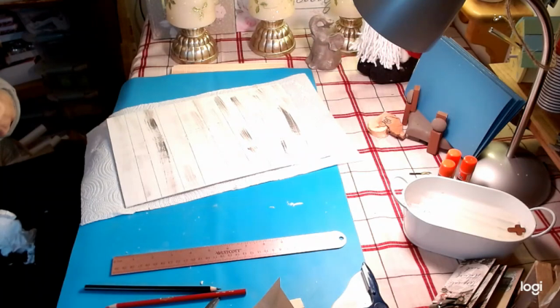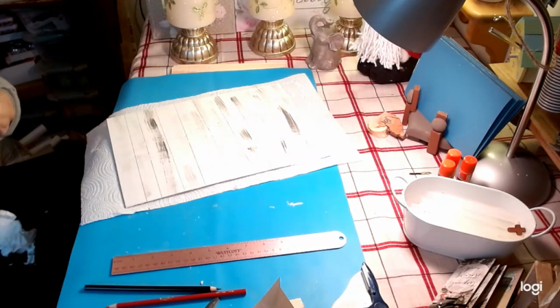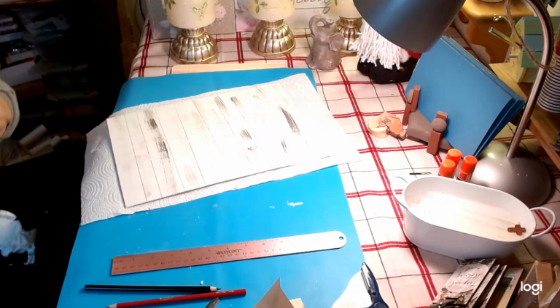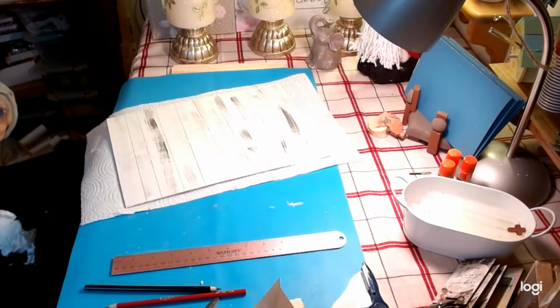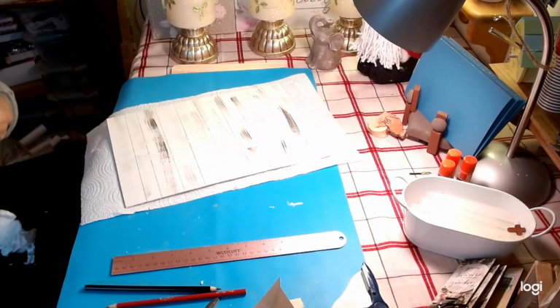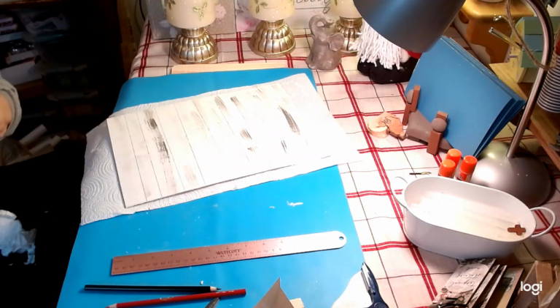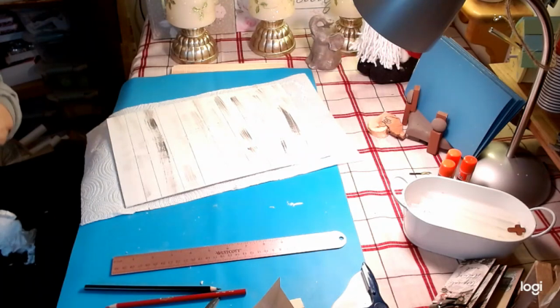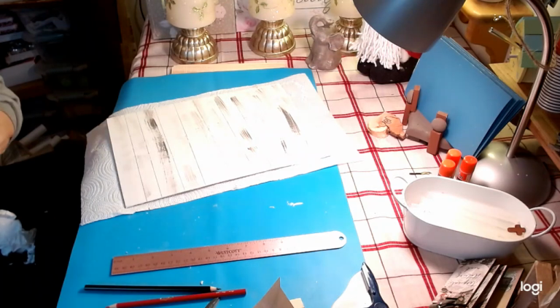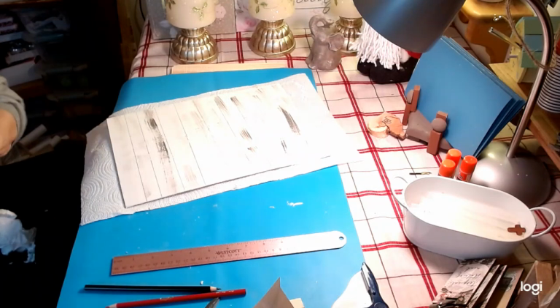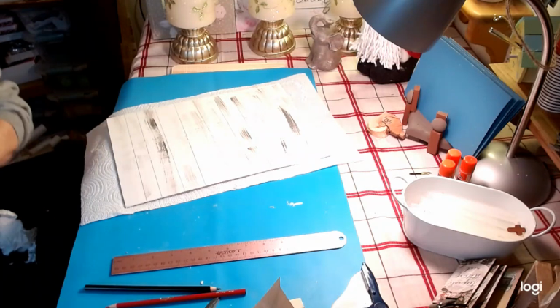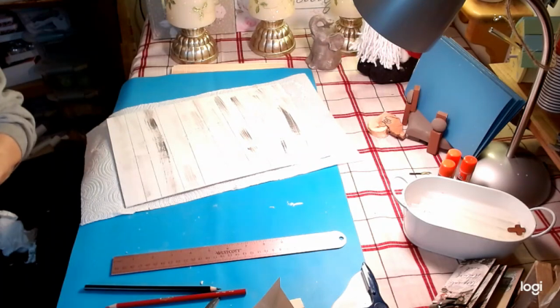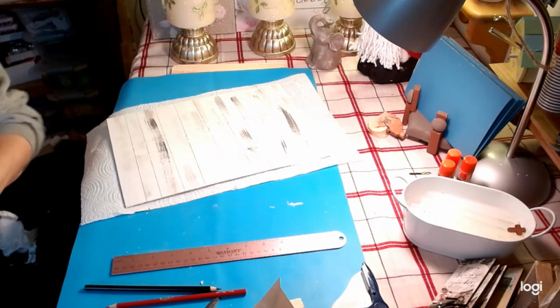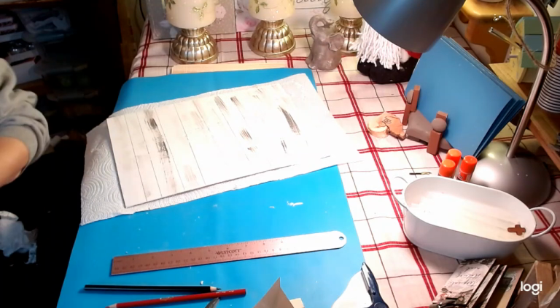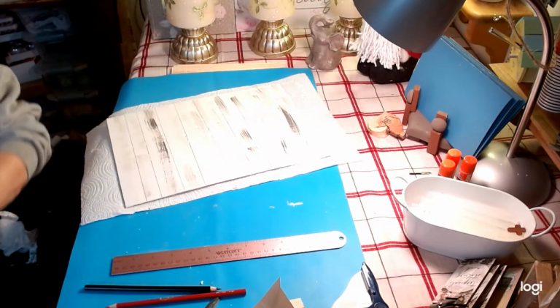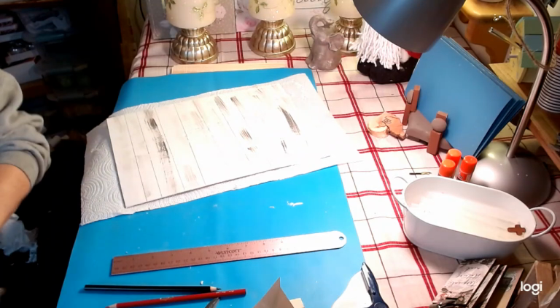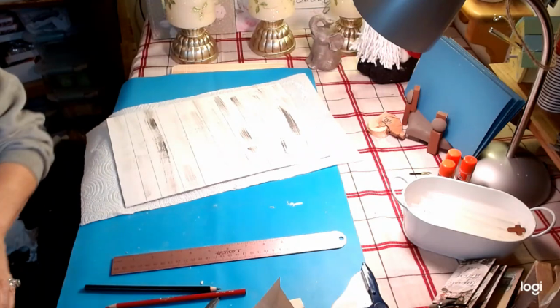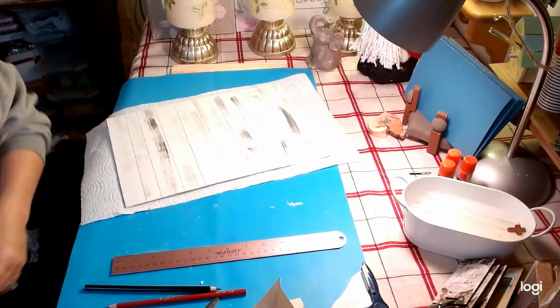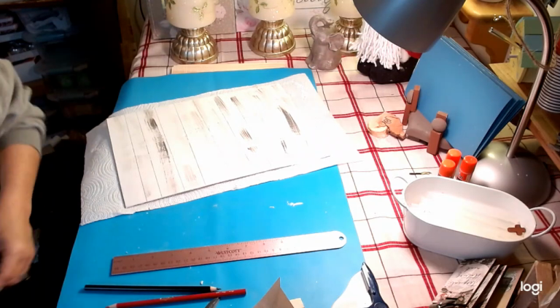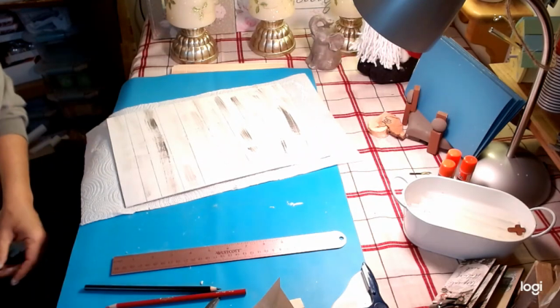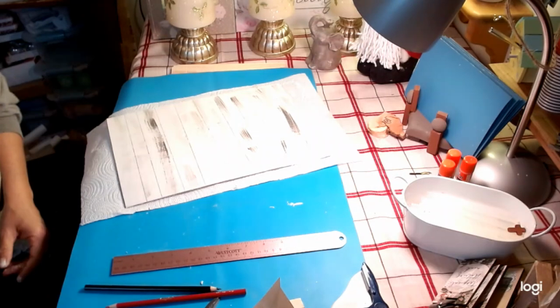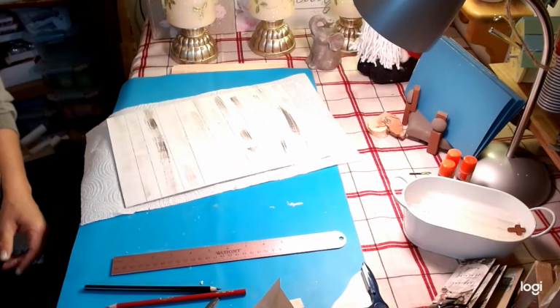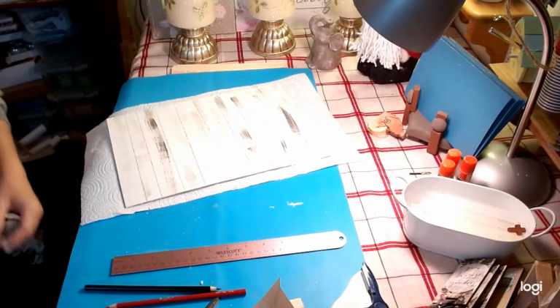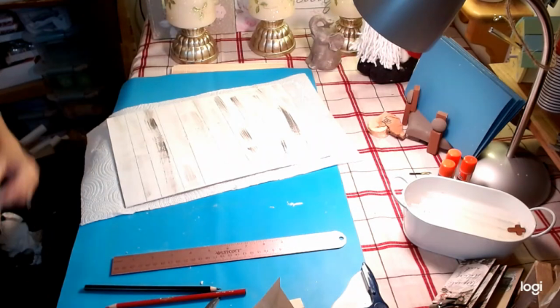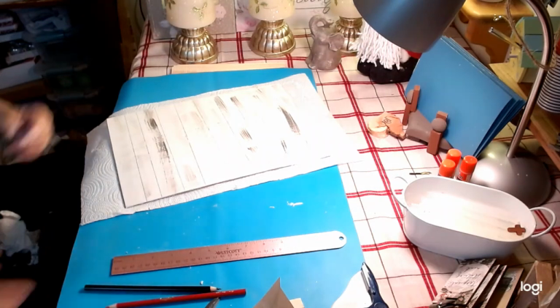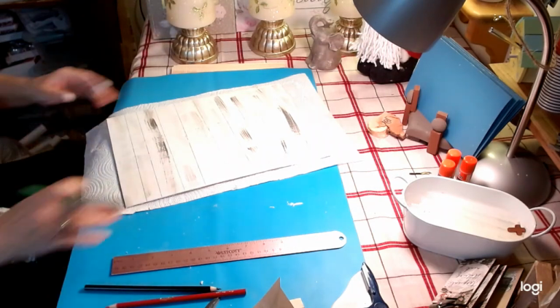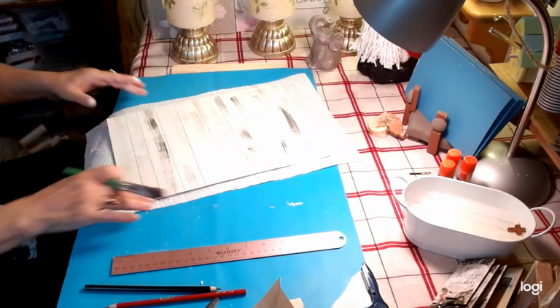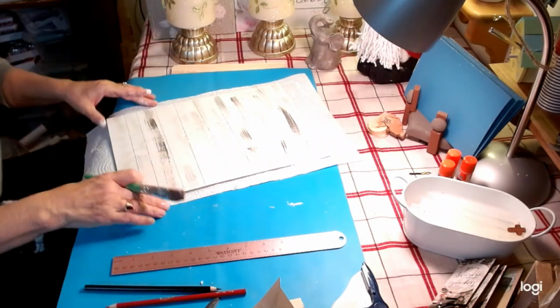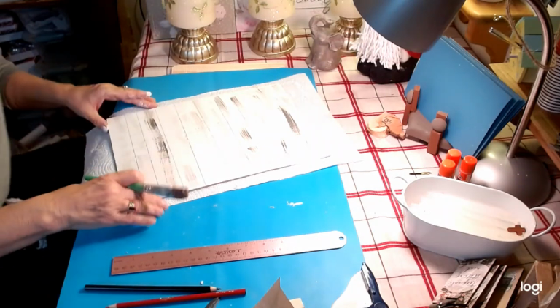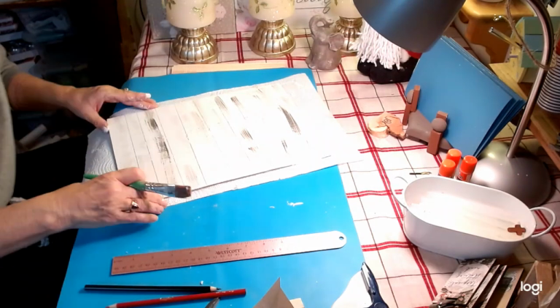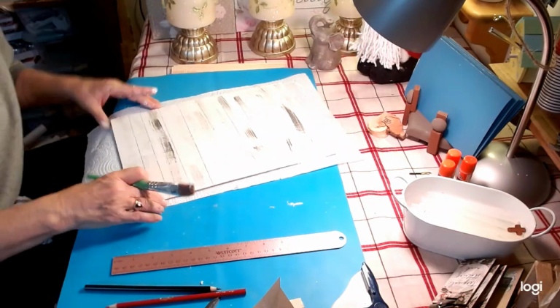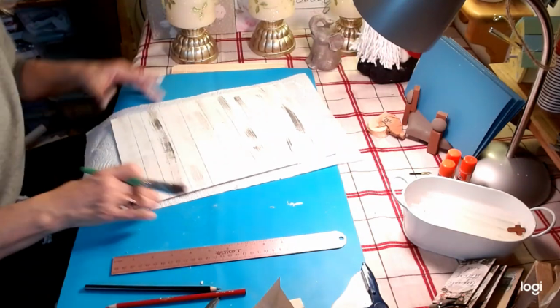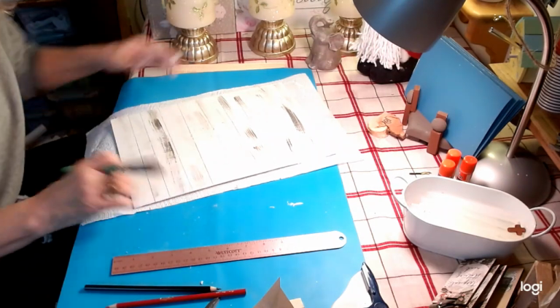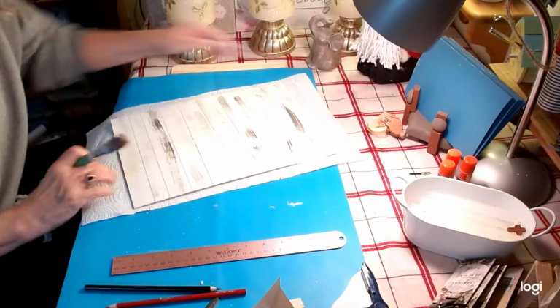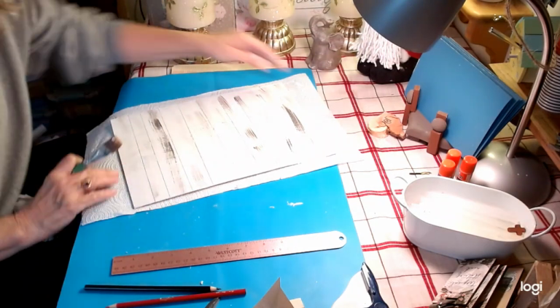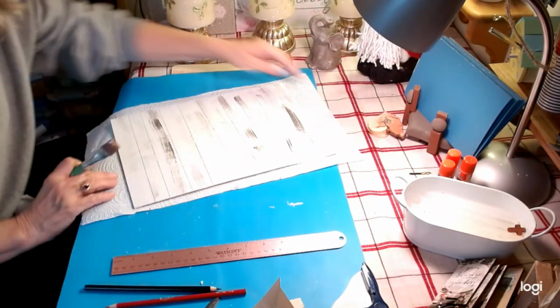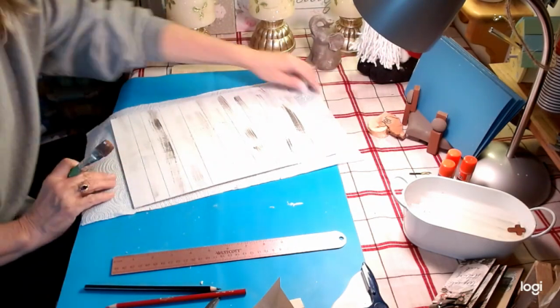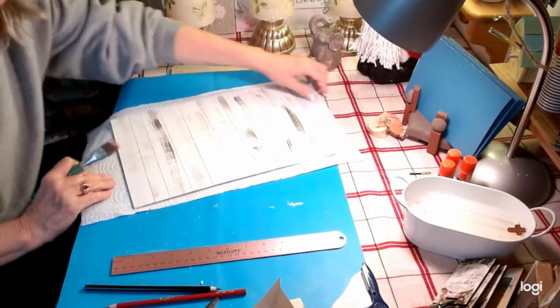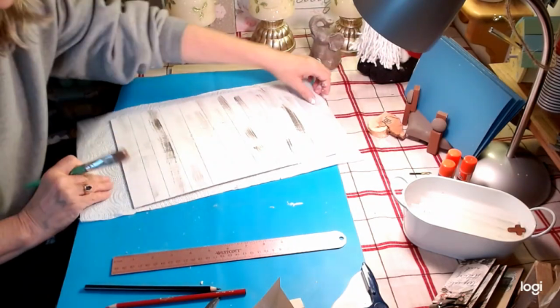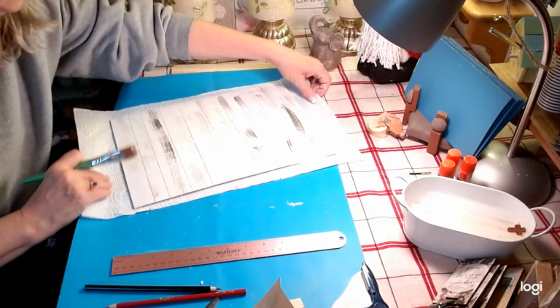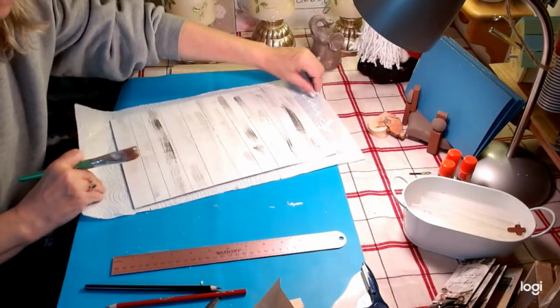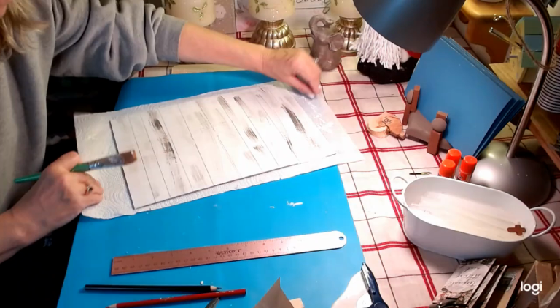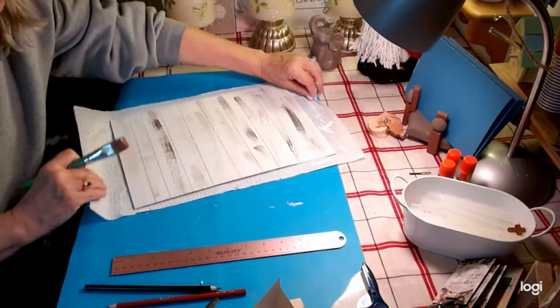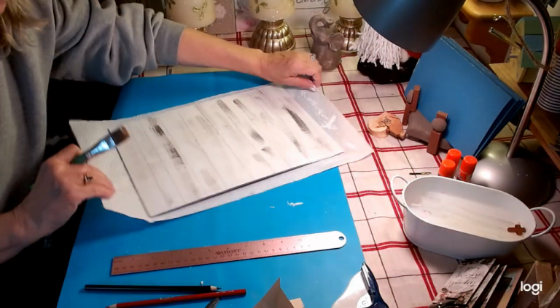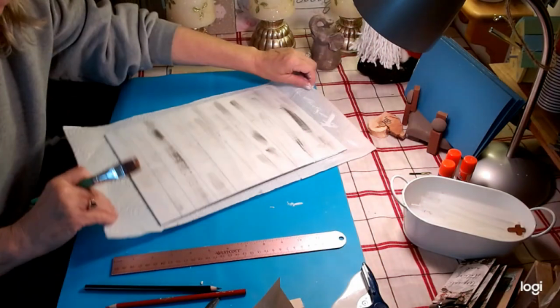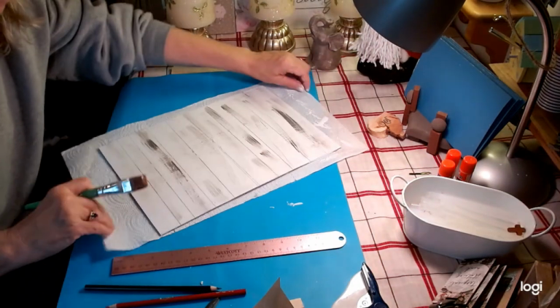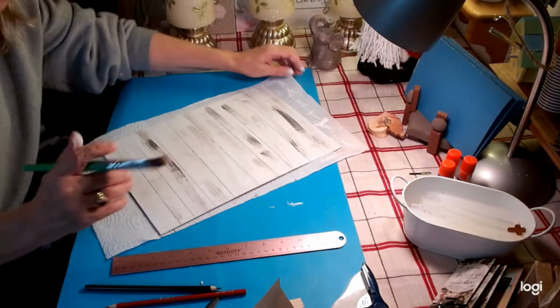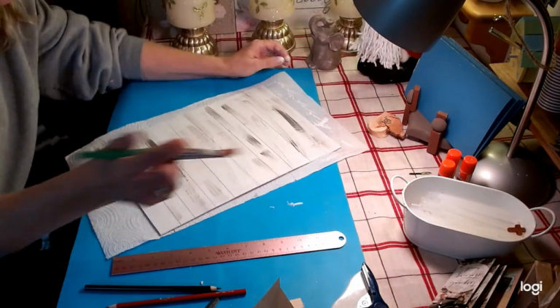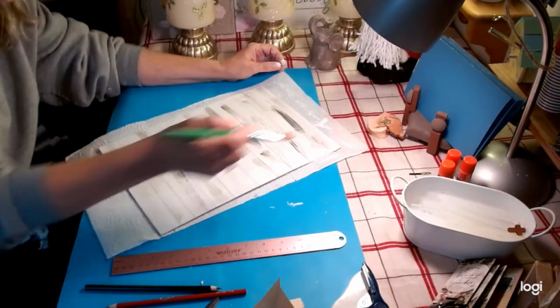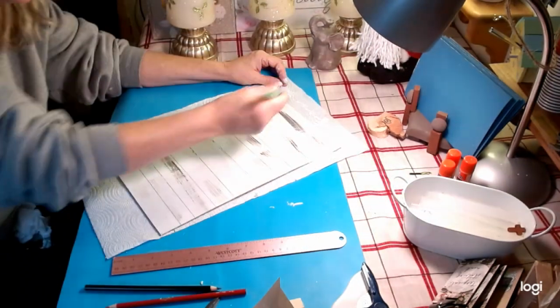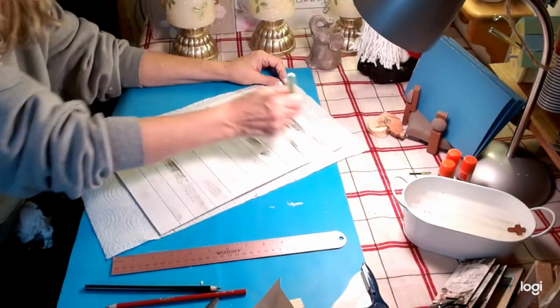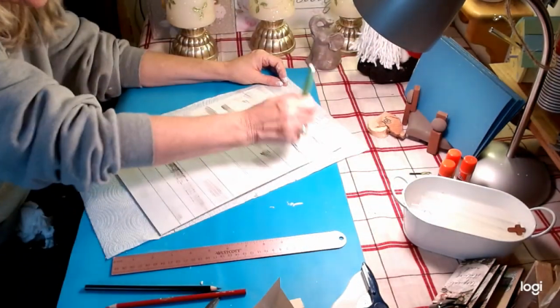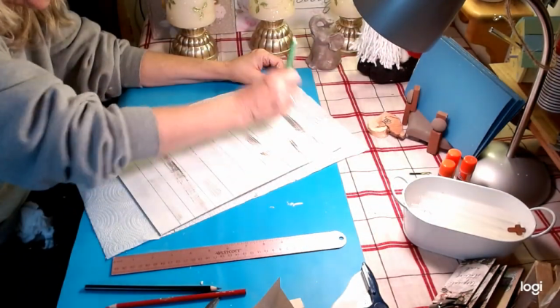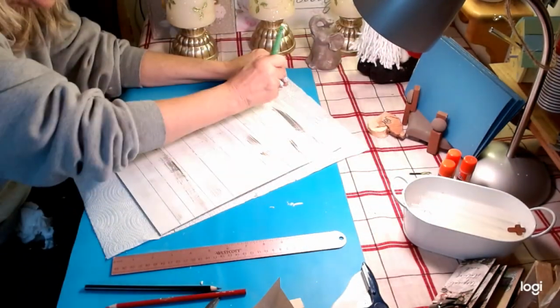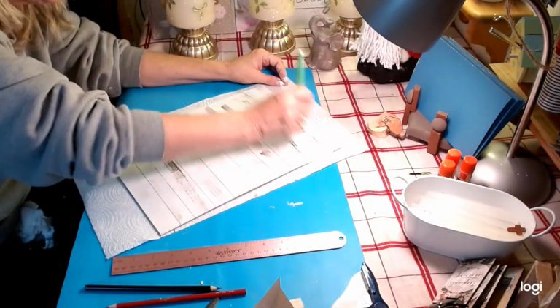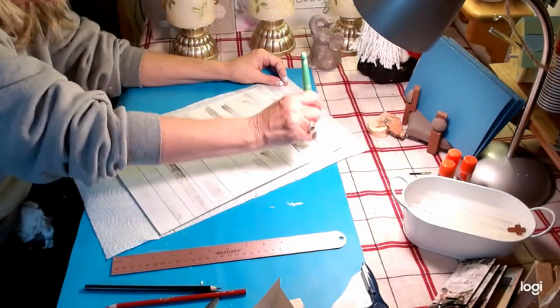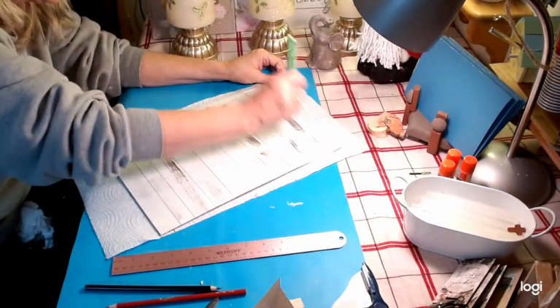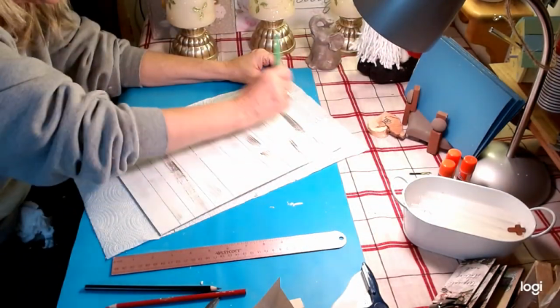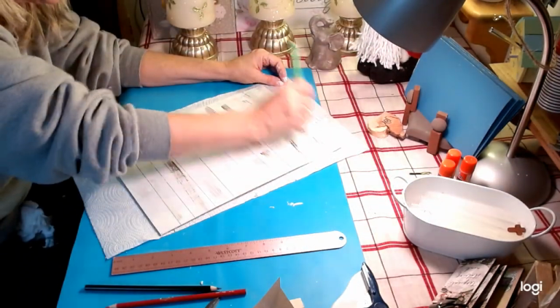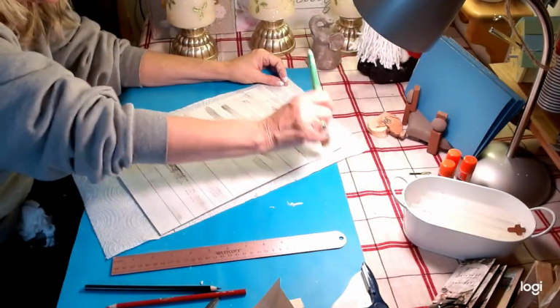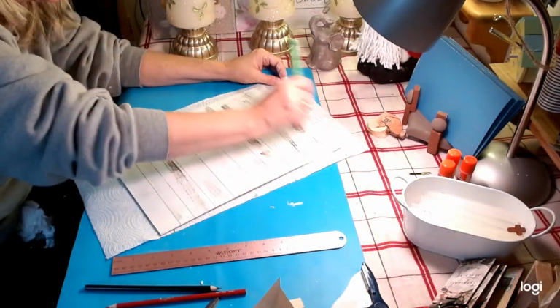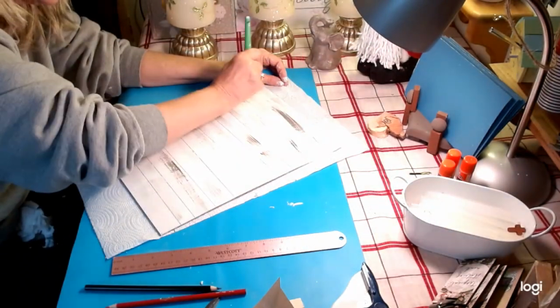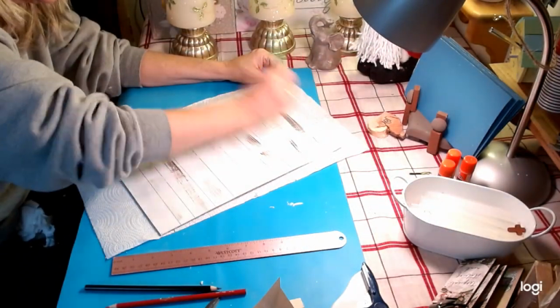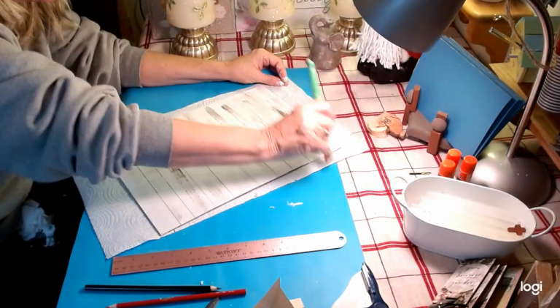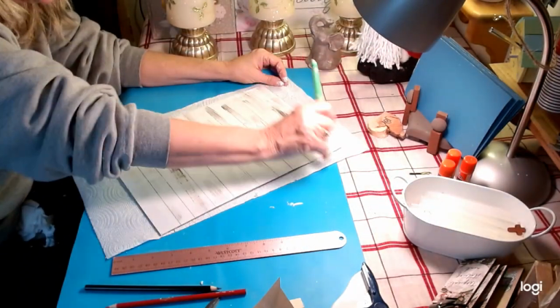Go check her out — she's awesome. So we have our lines and our gray line done.